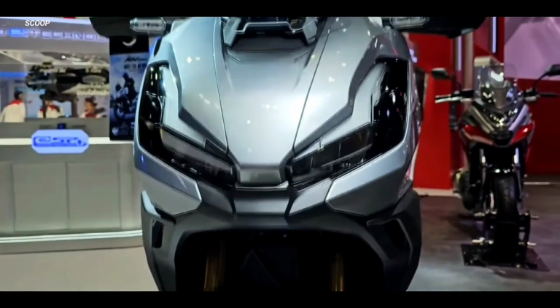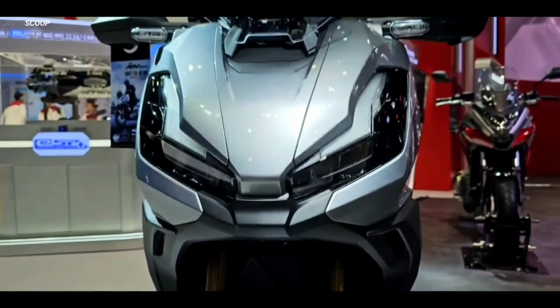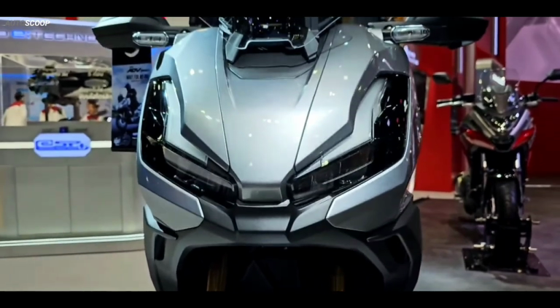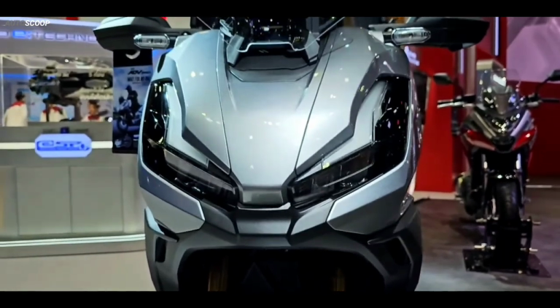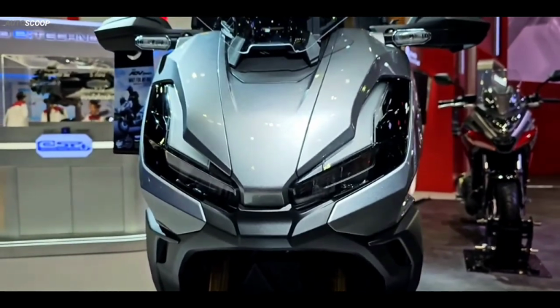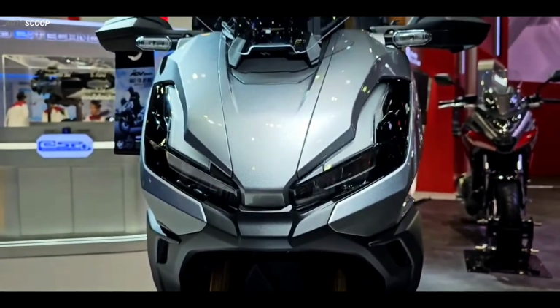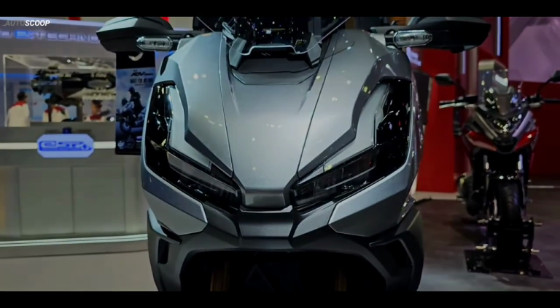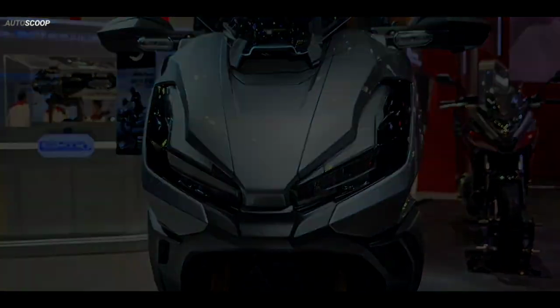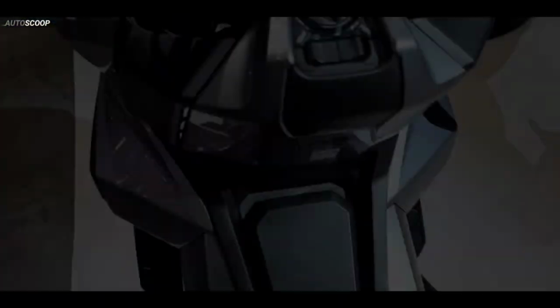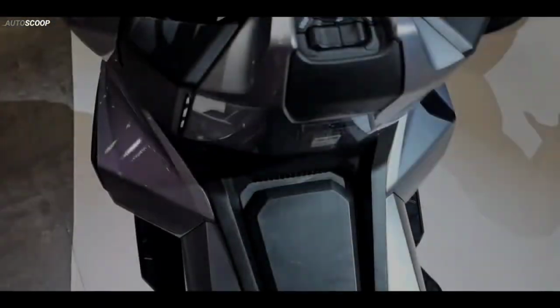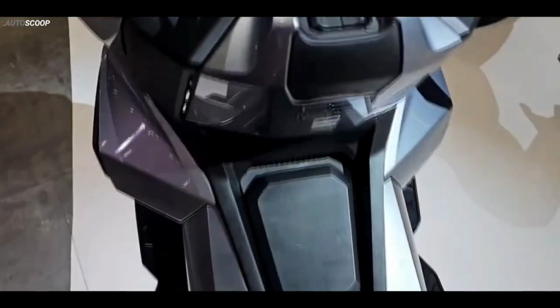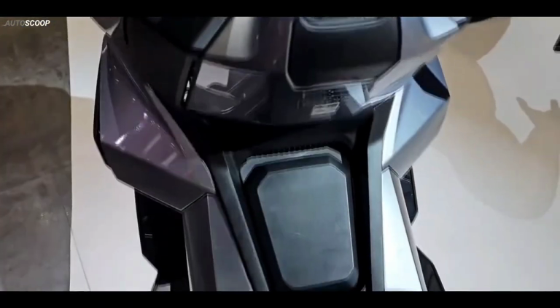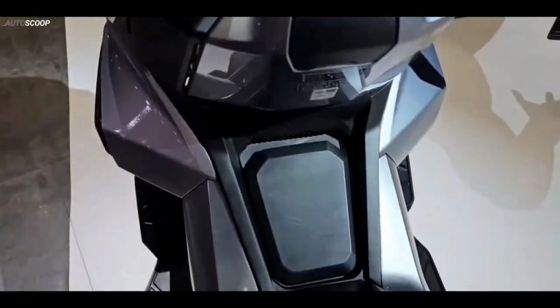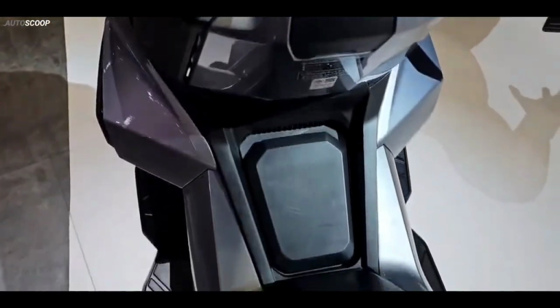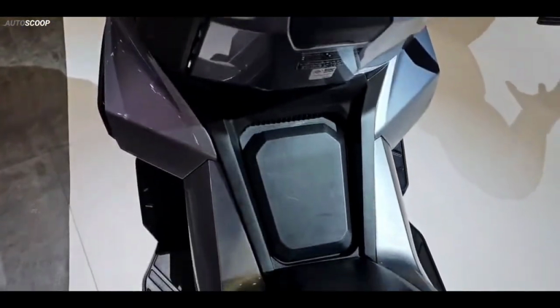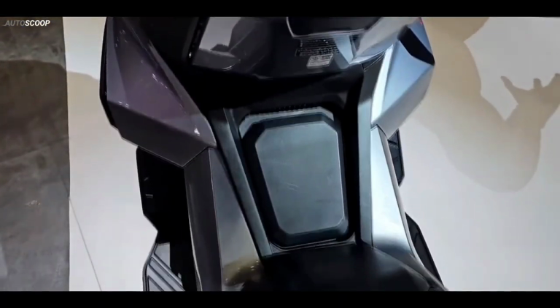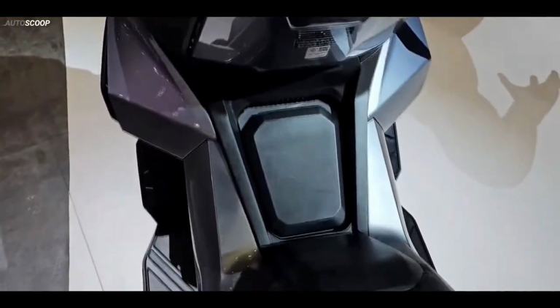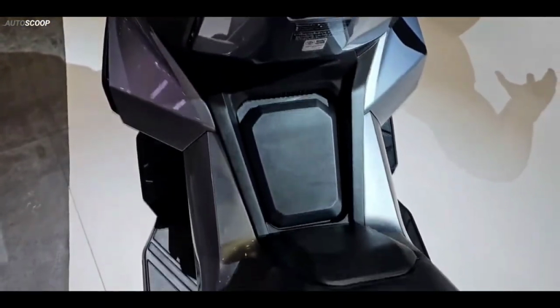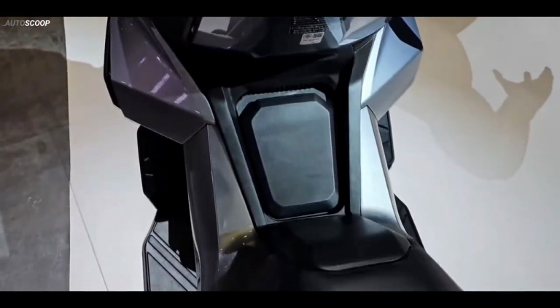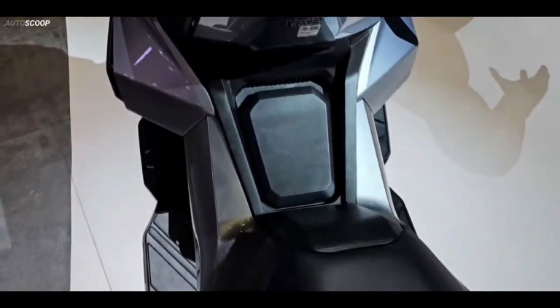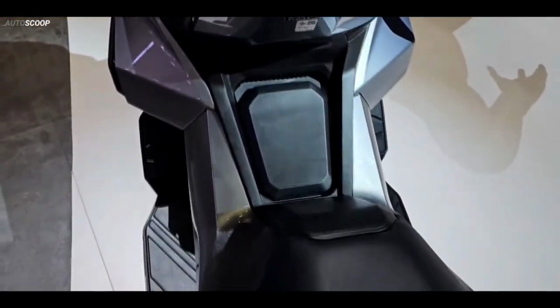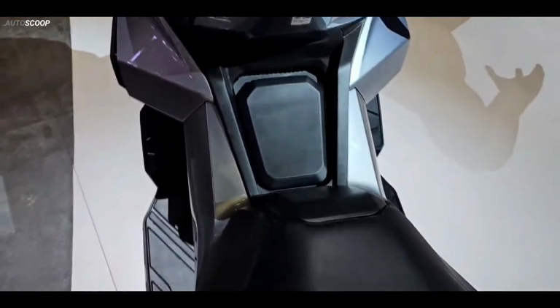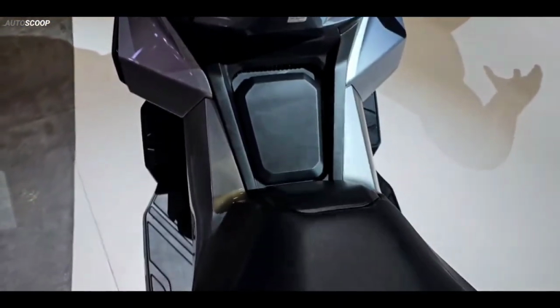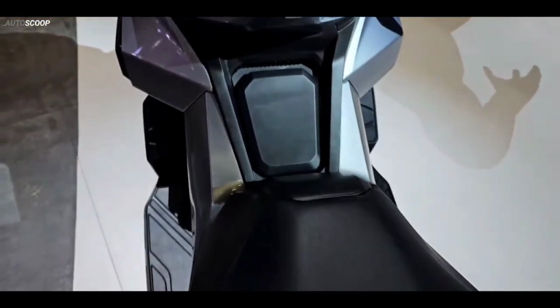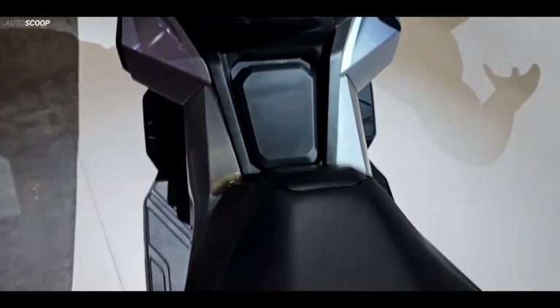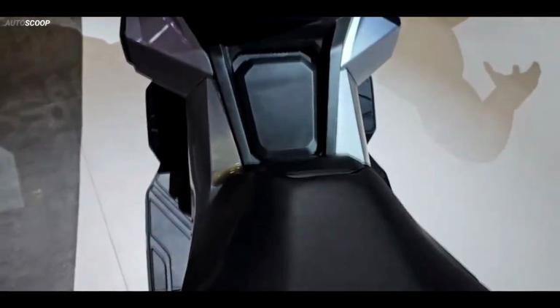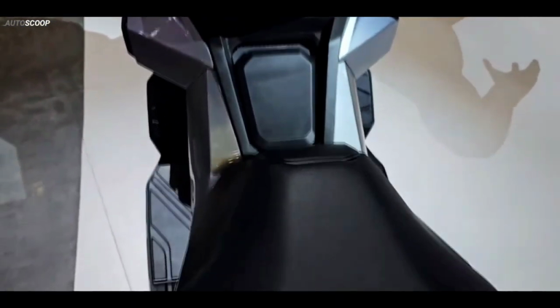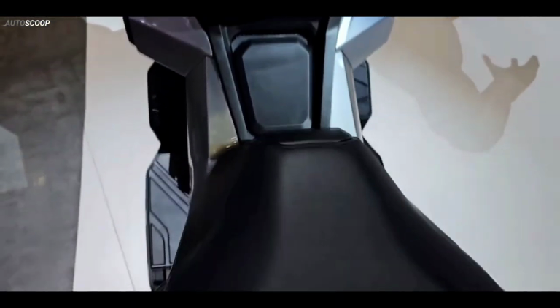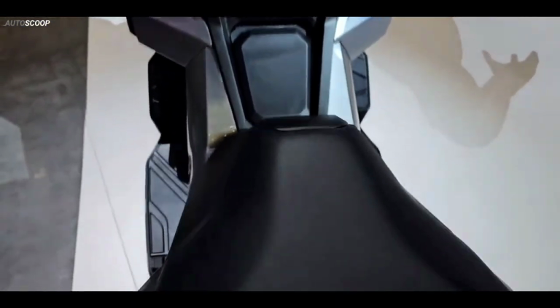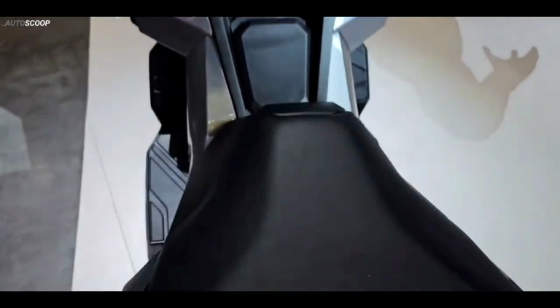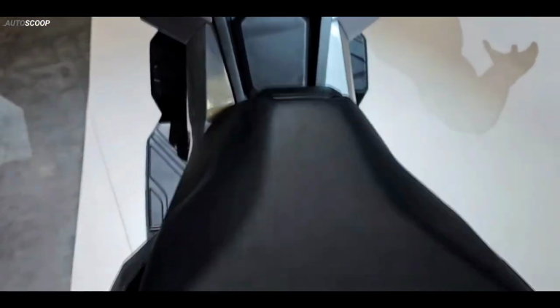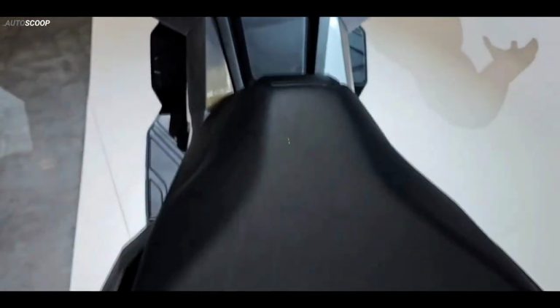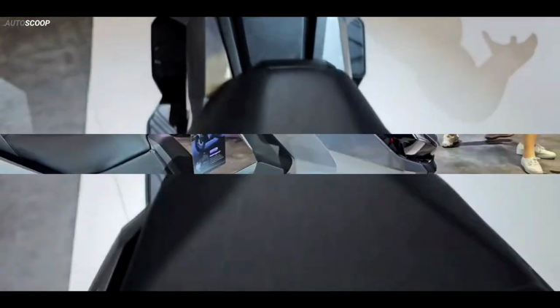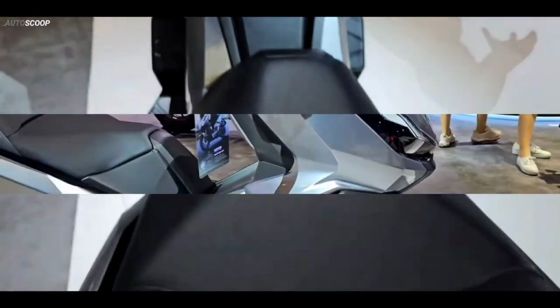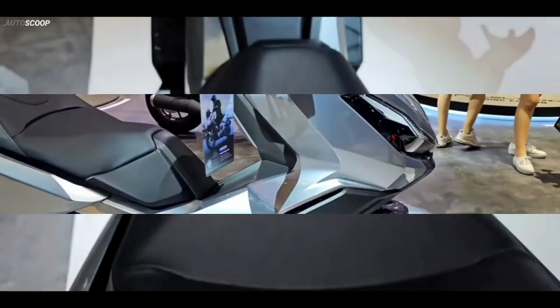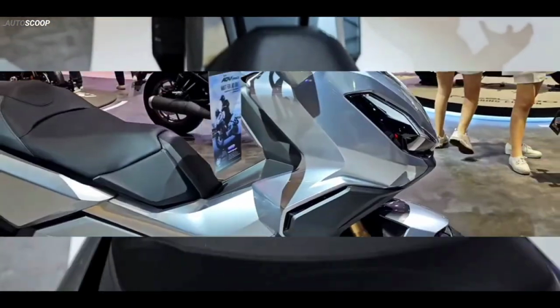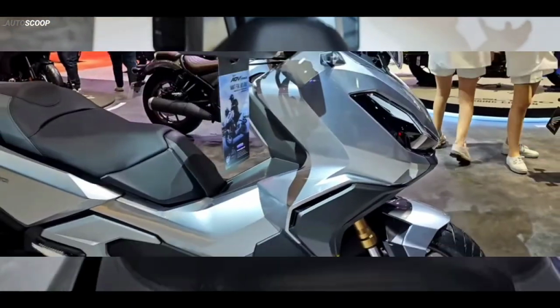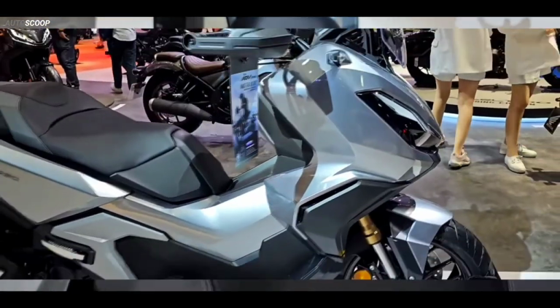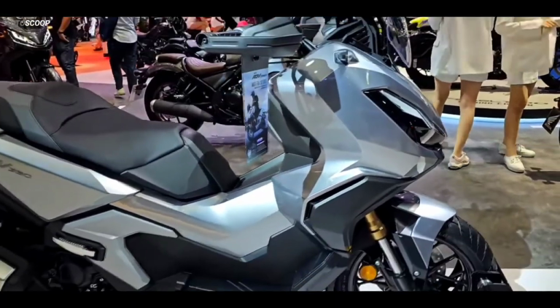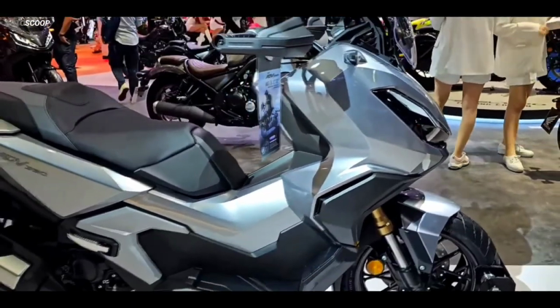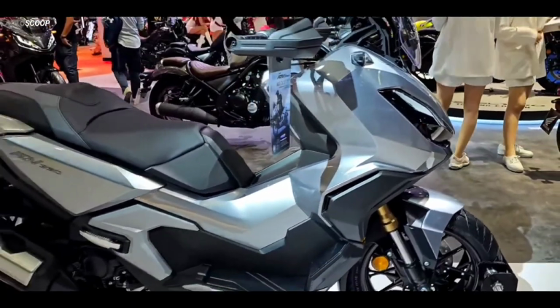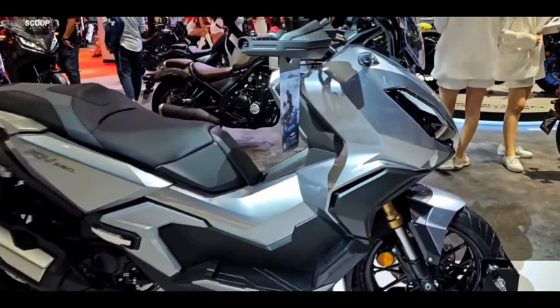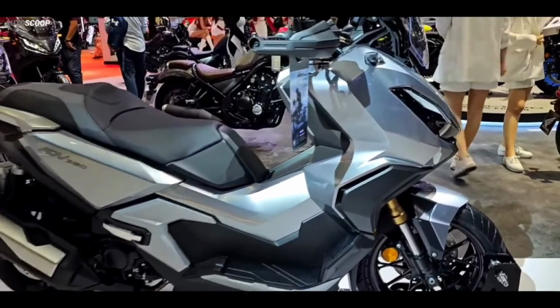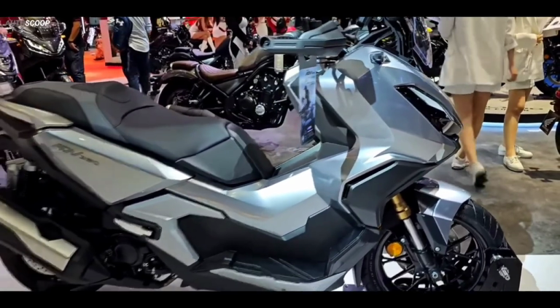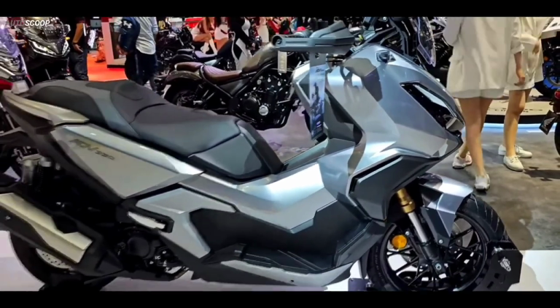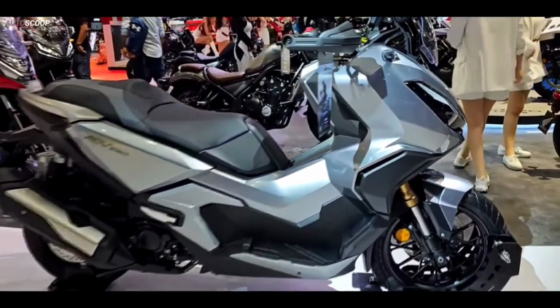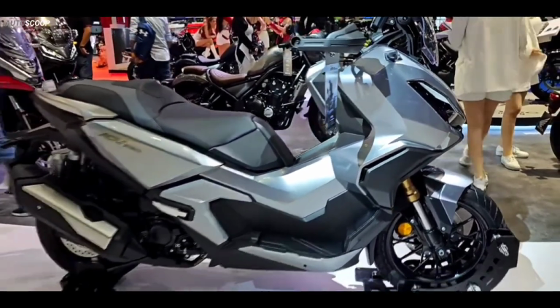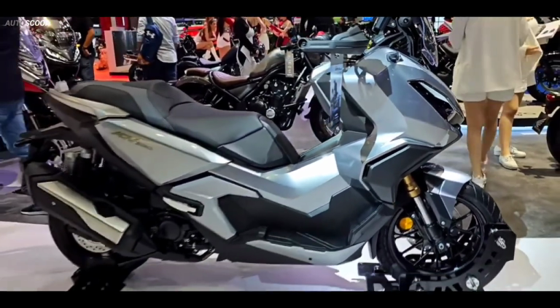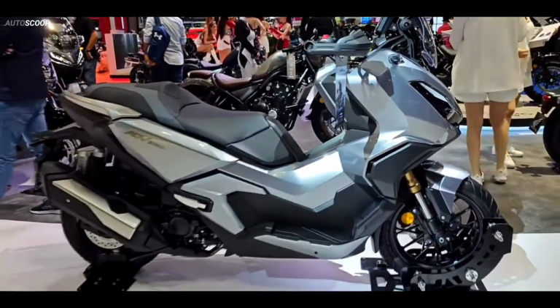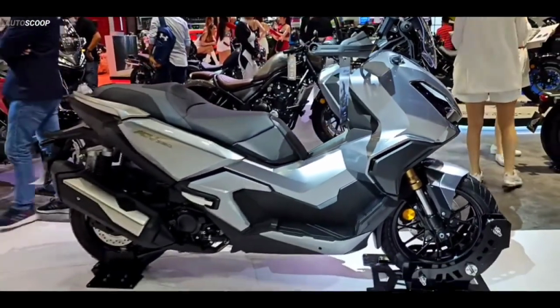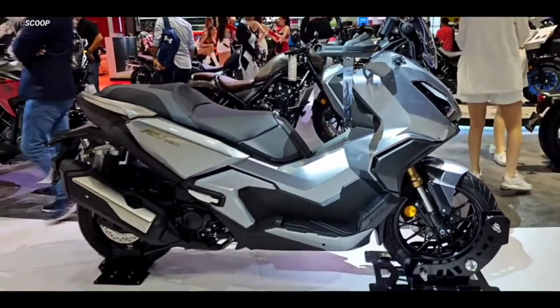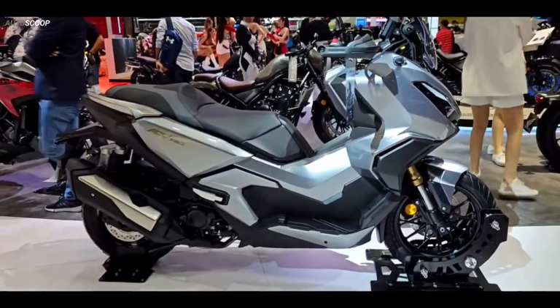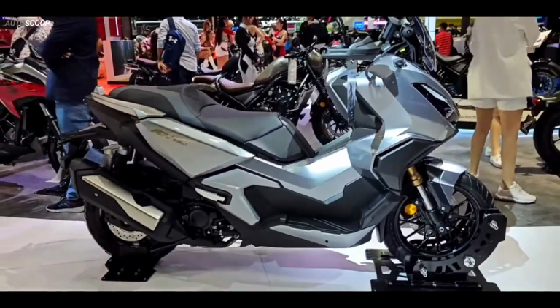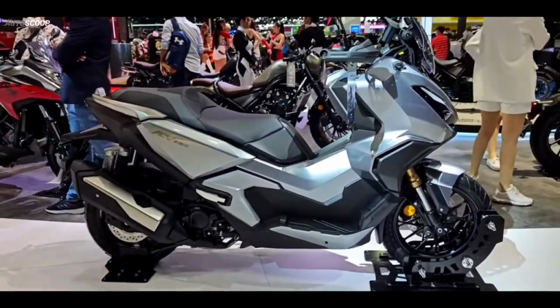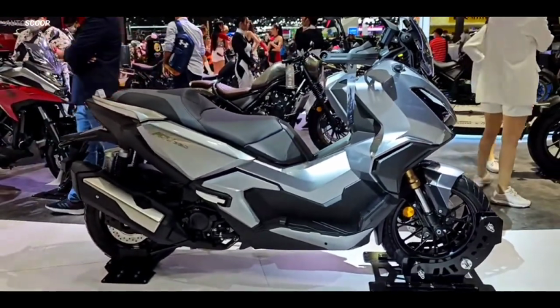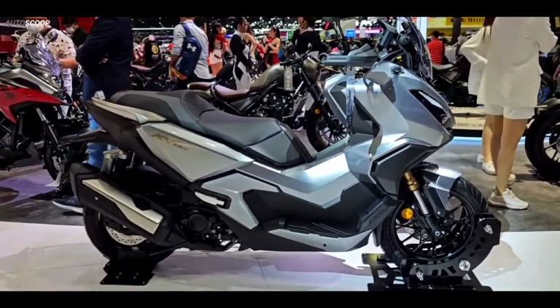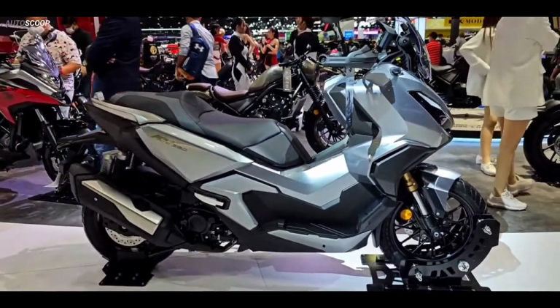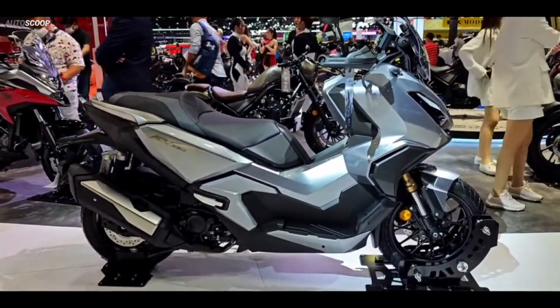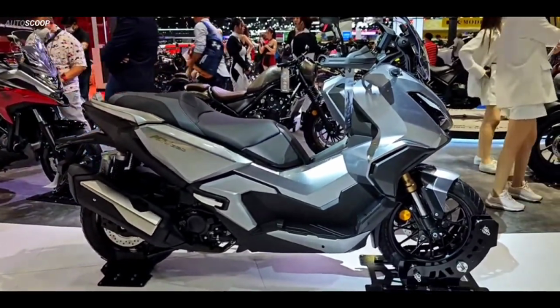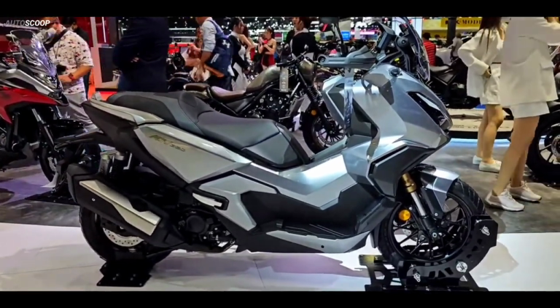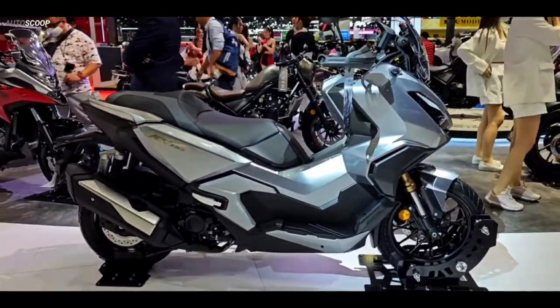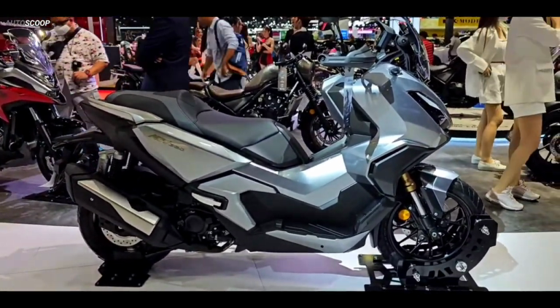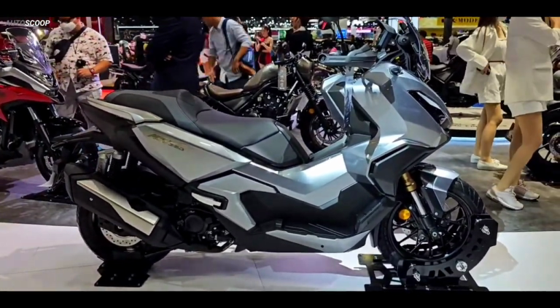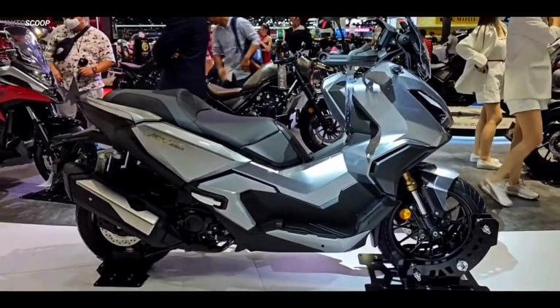The scooter has an 11.7-liter gas tank, and fuel consumption is supposedly around 29.4 km per liter.